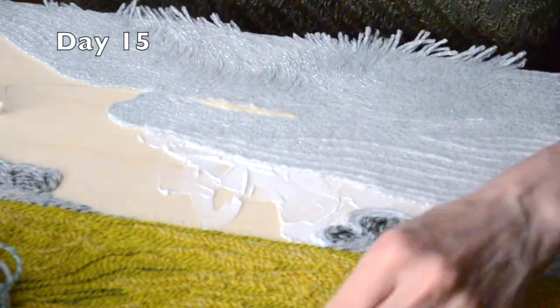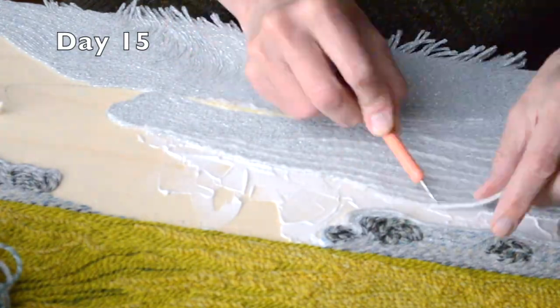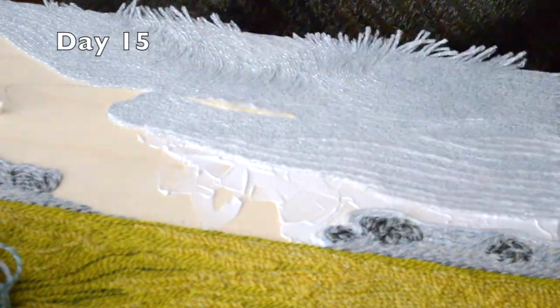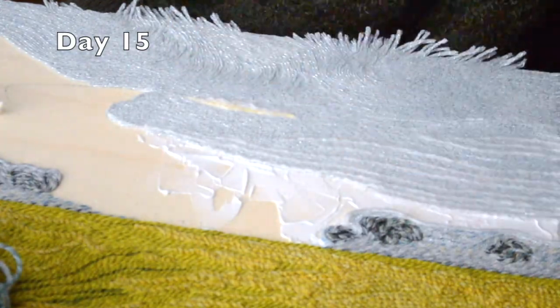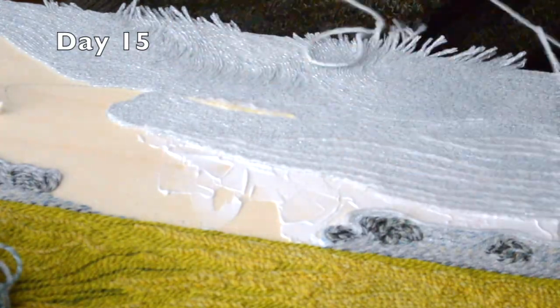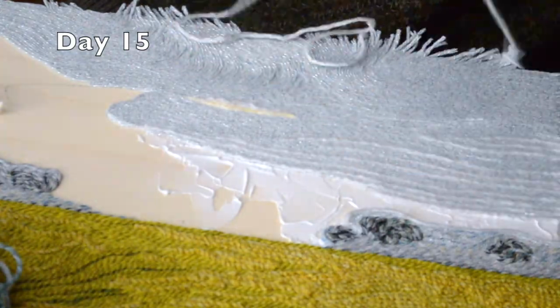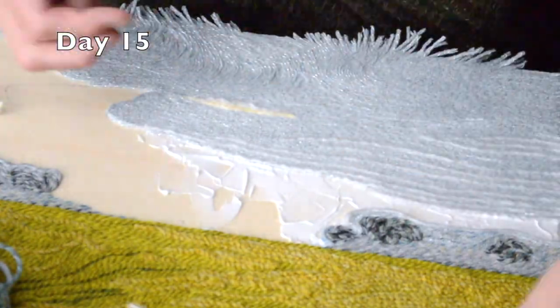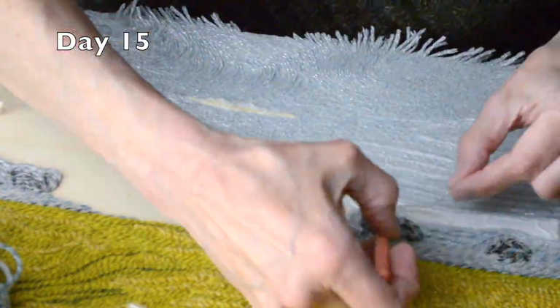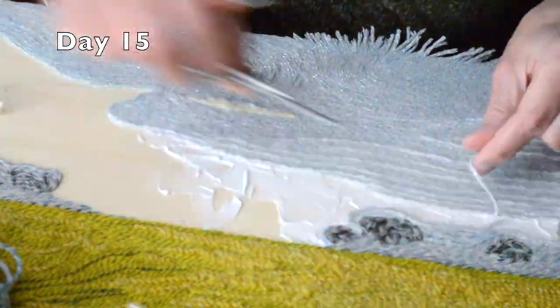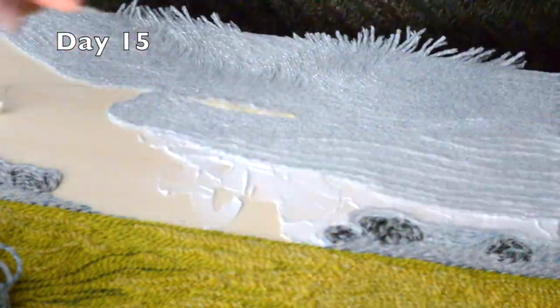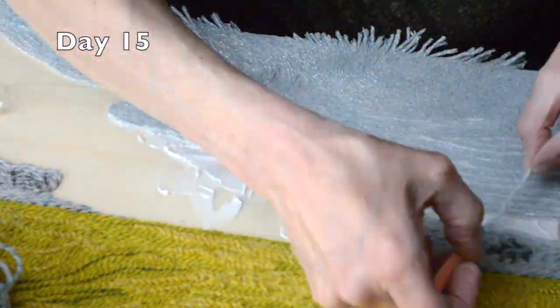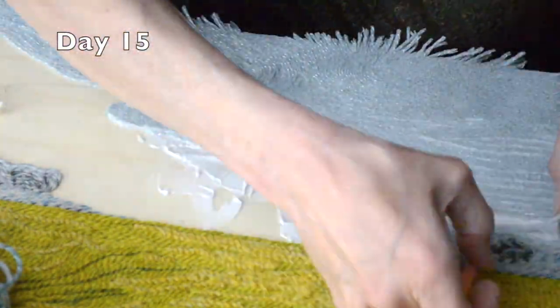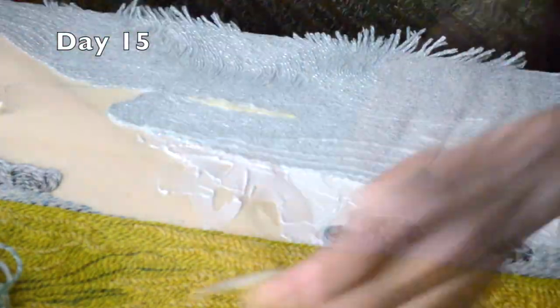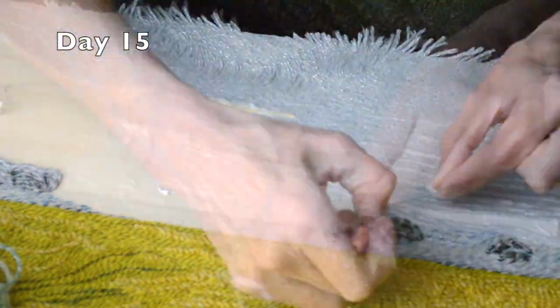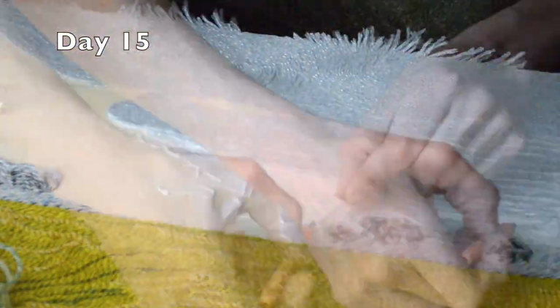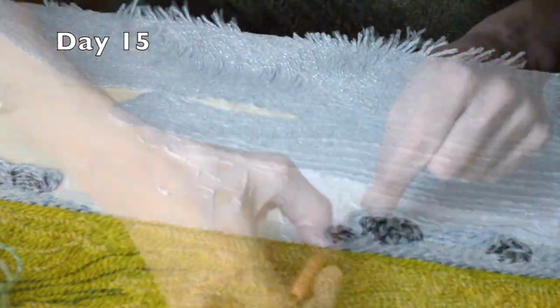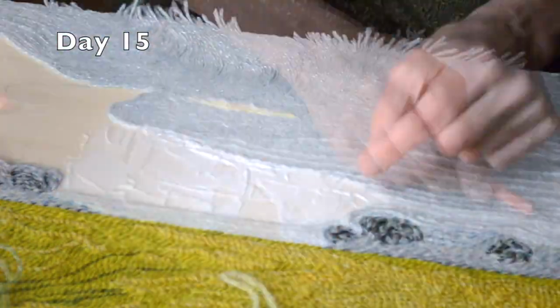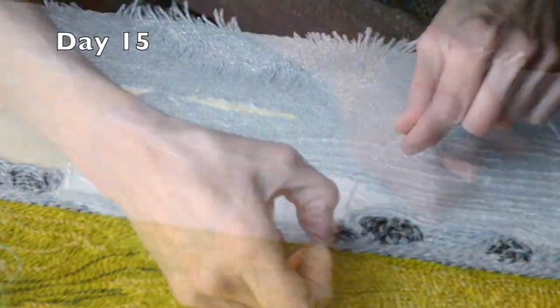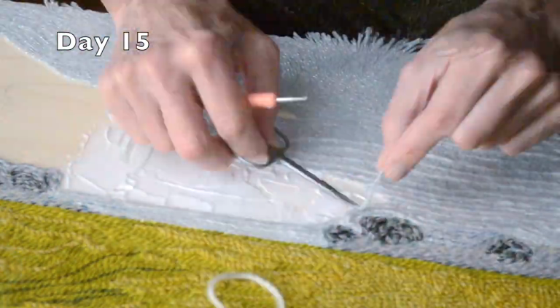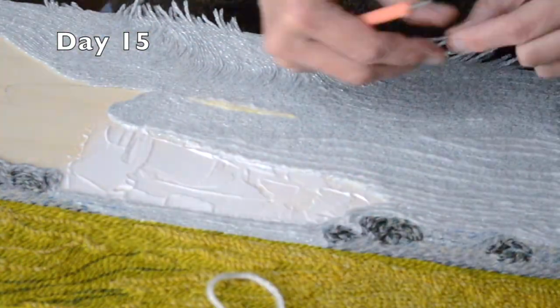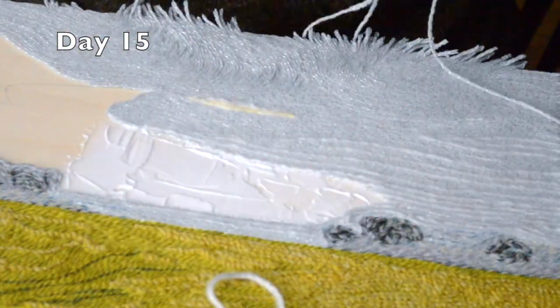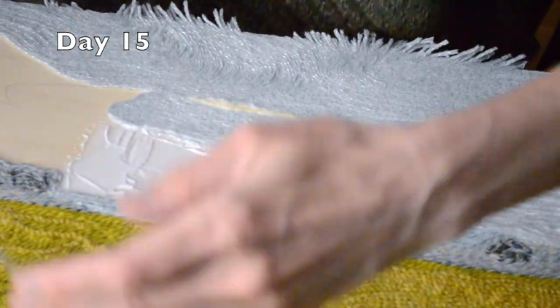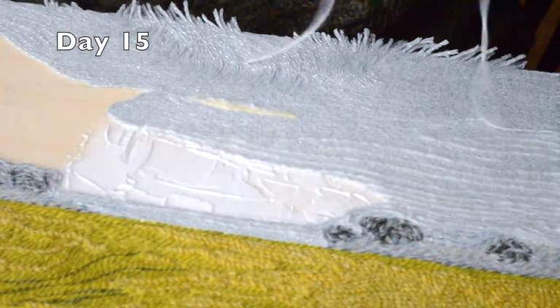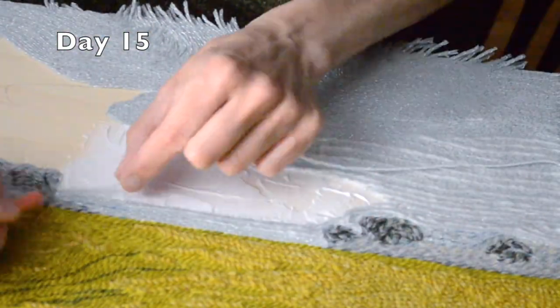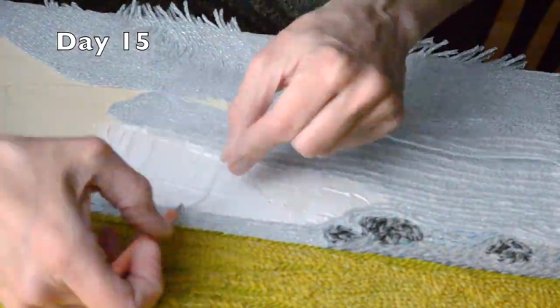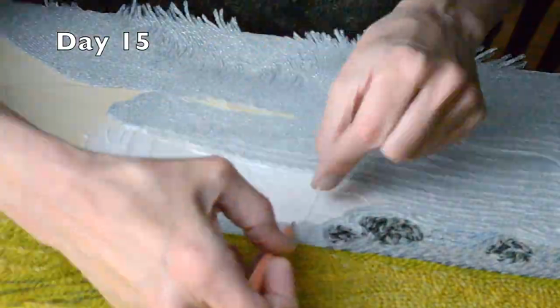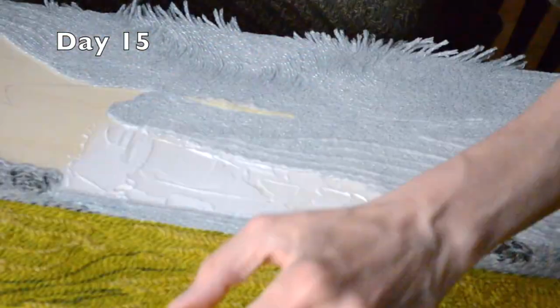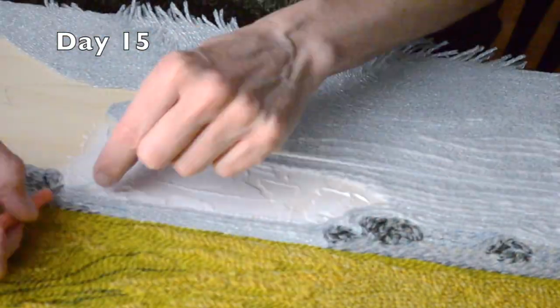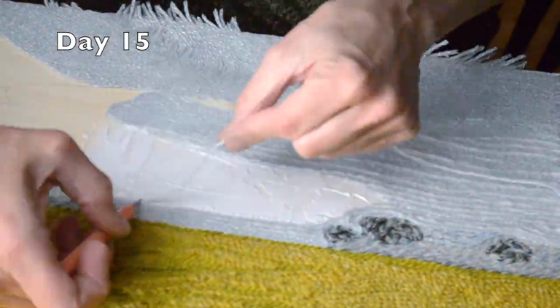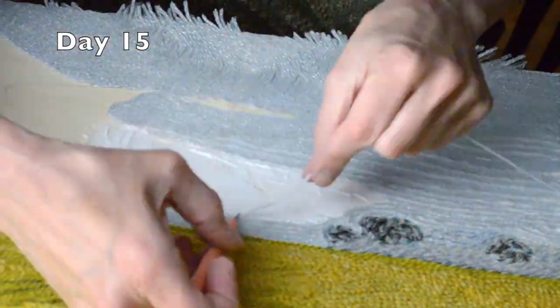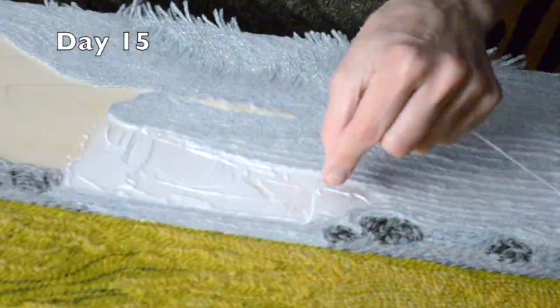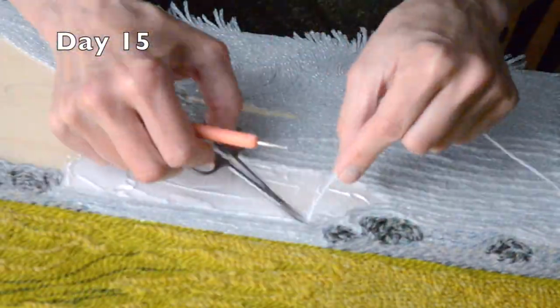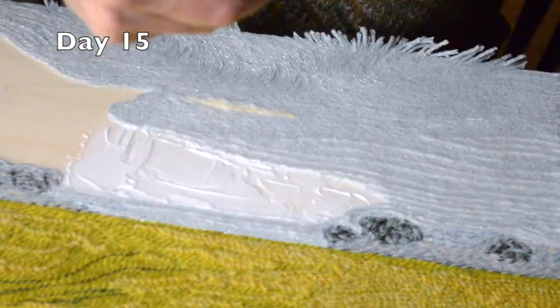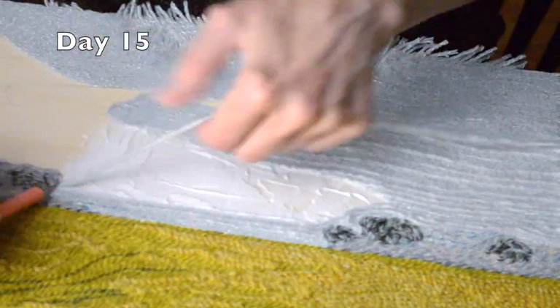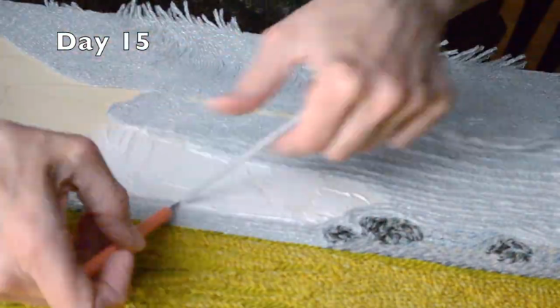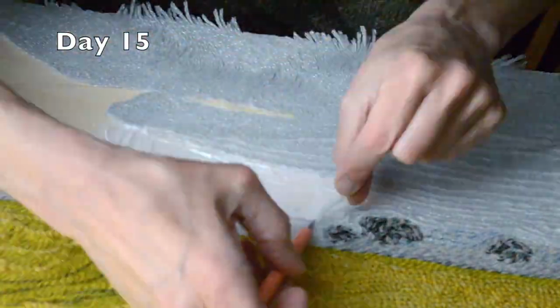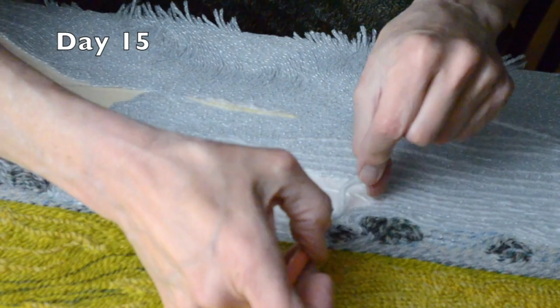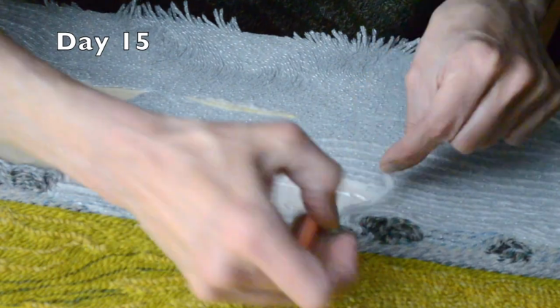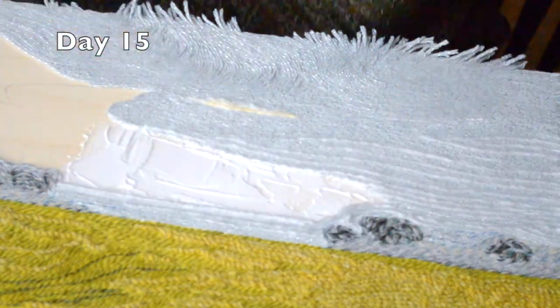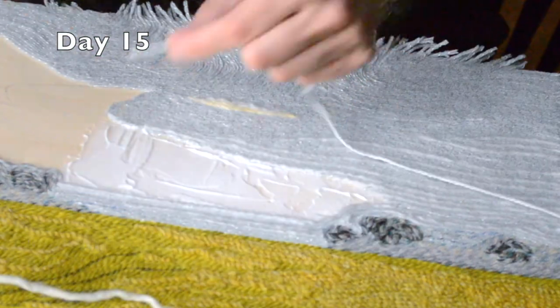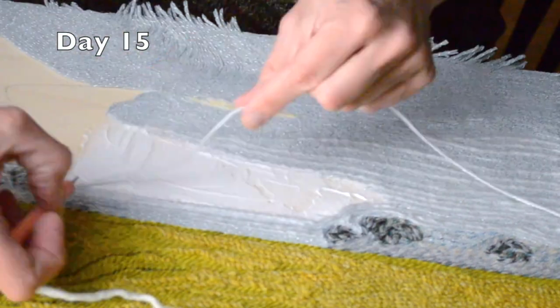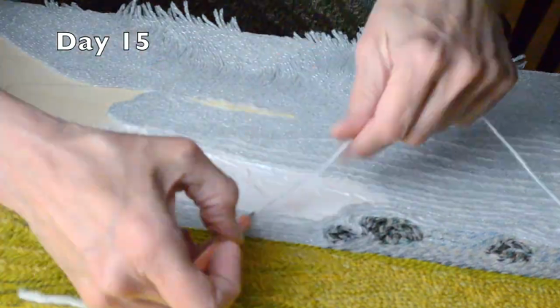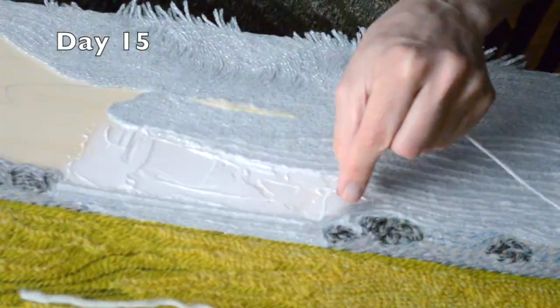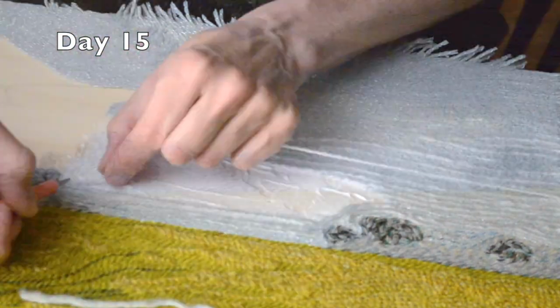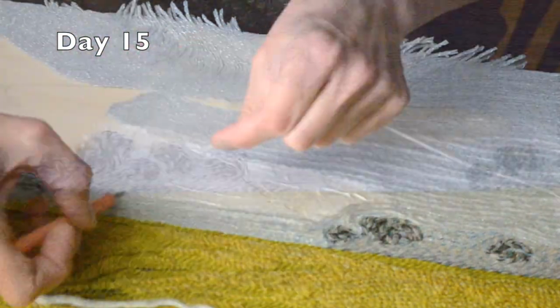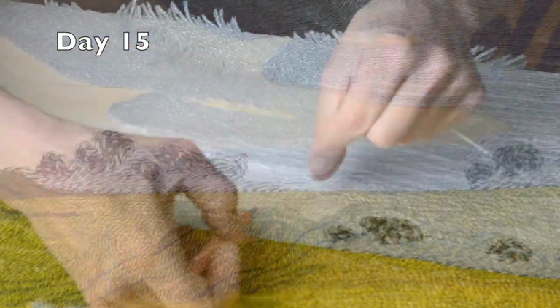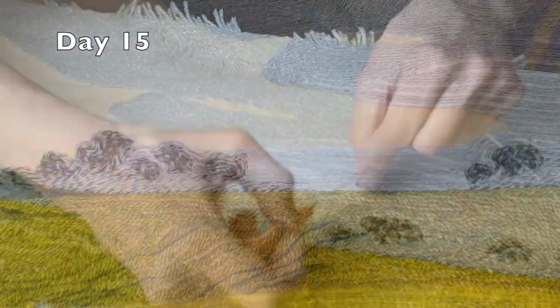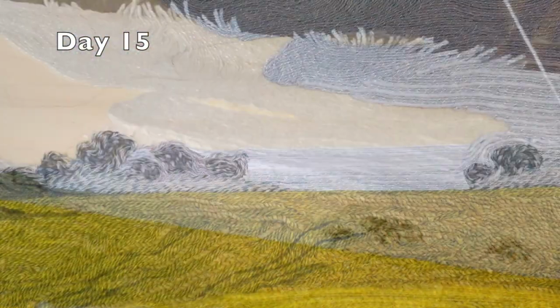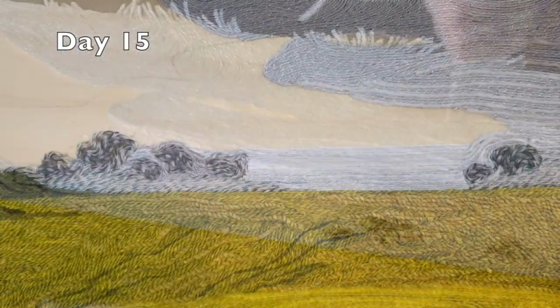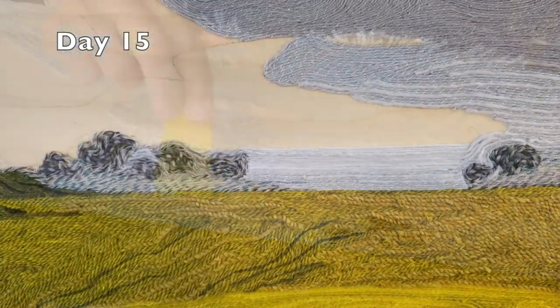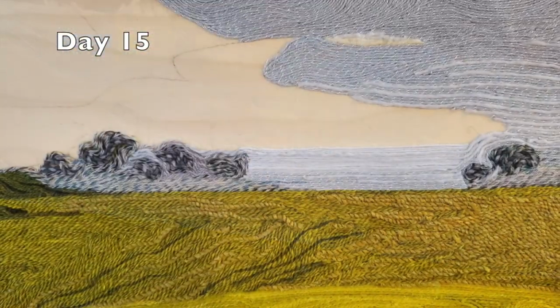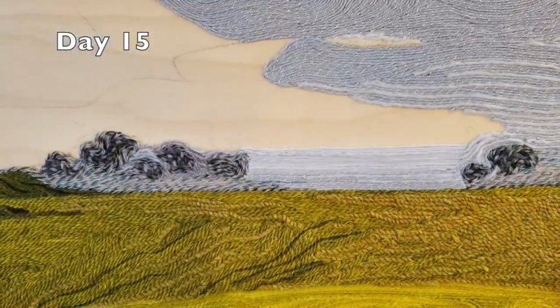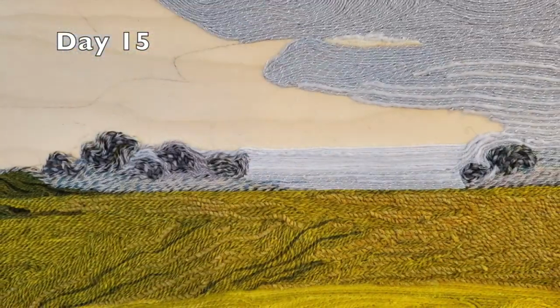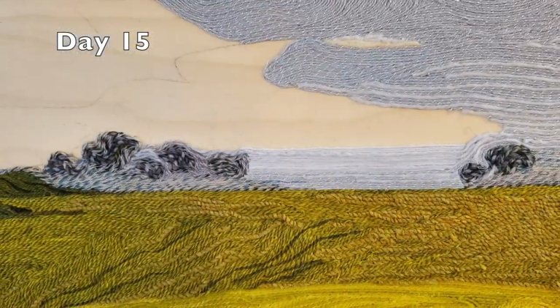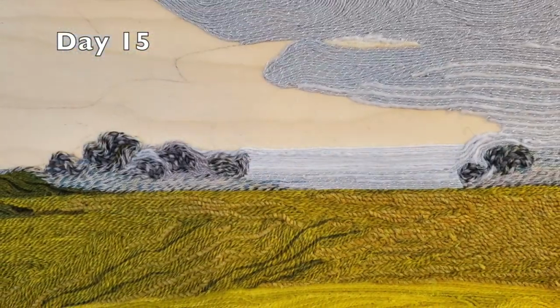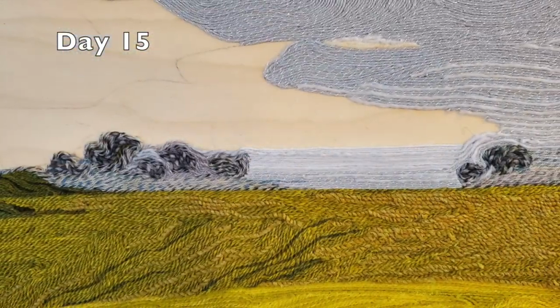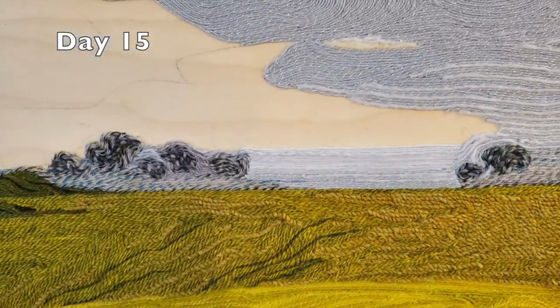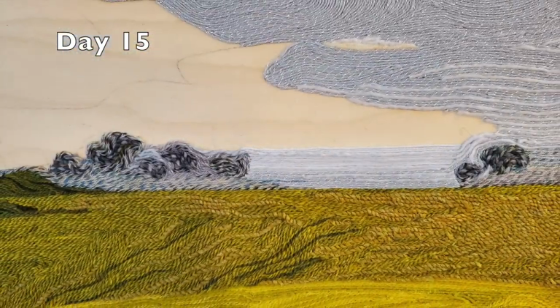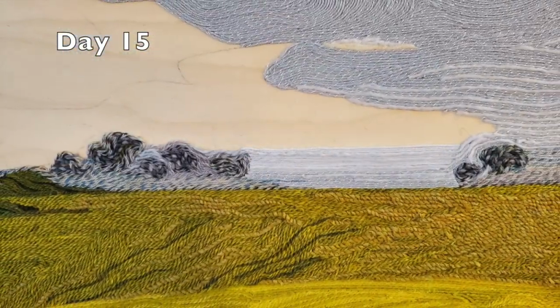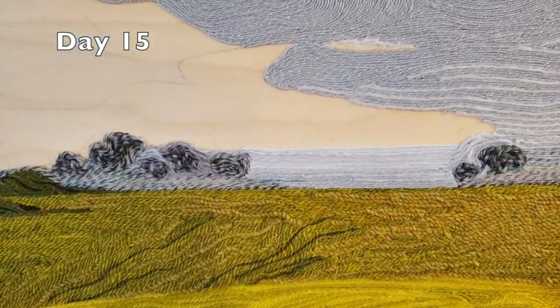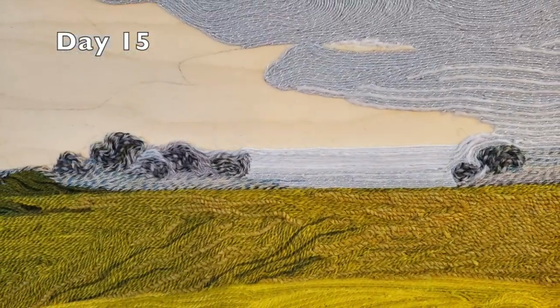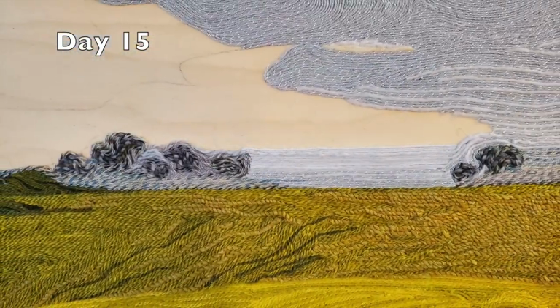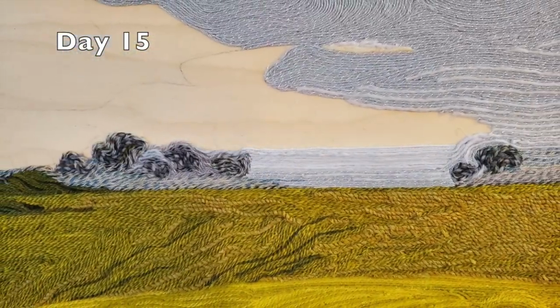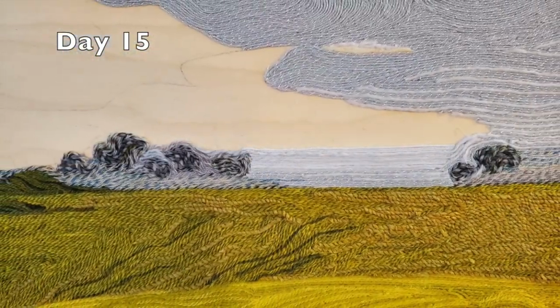Large, quiet areas tend to lay down the quickest. I still try to vary the color subtly and the direction of the yarn strands.